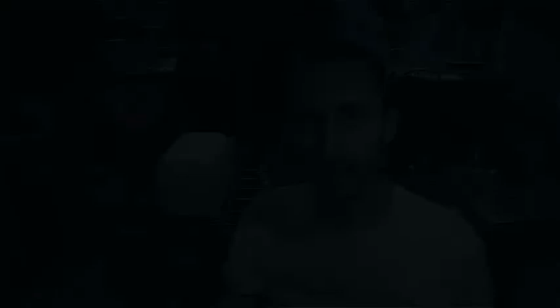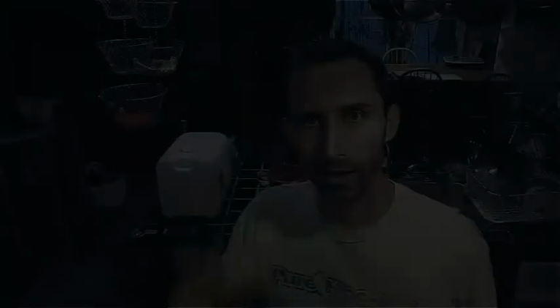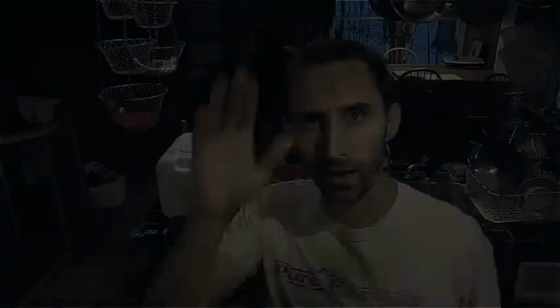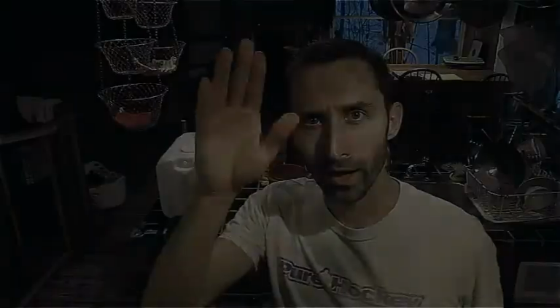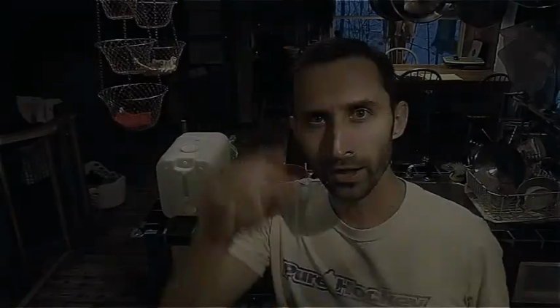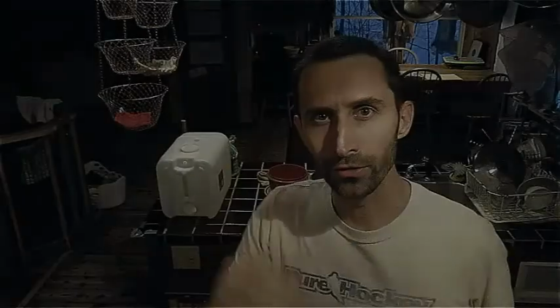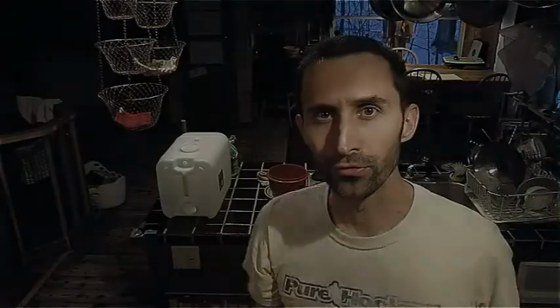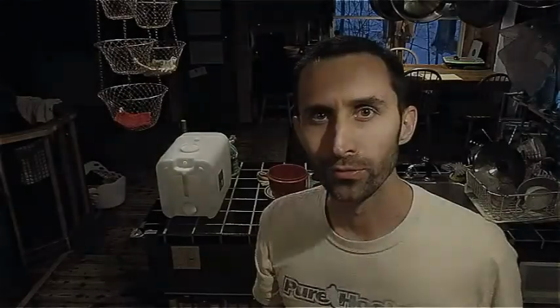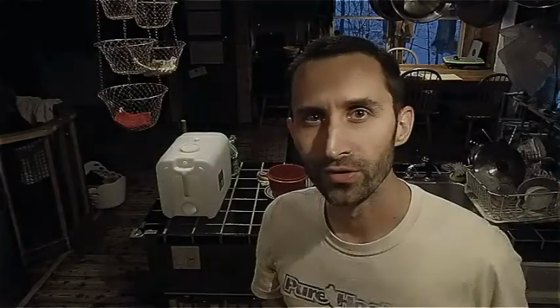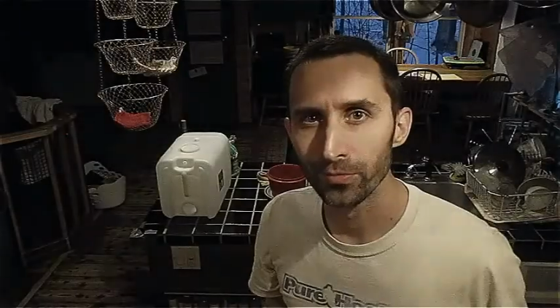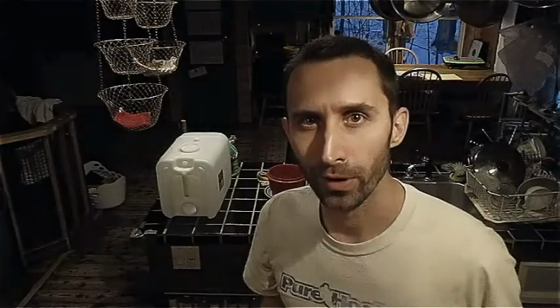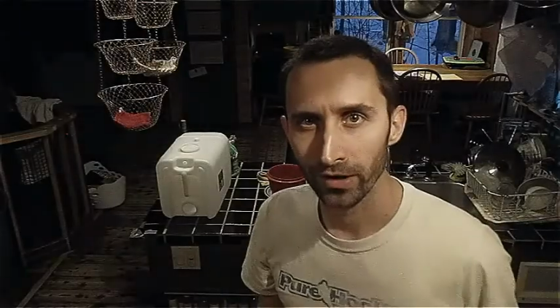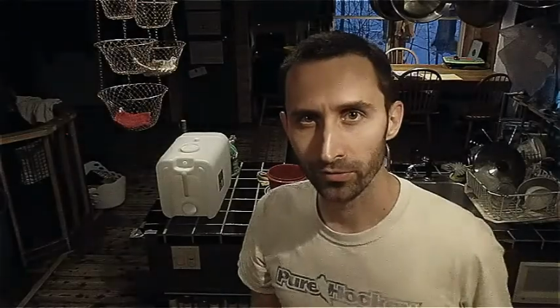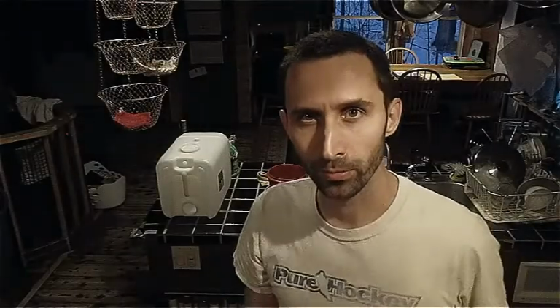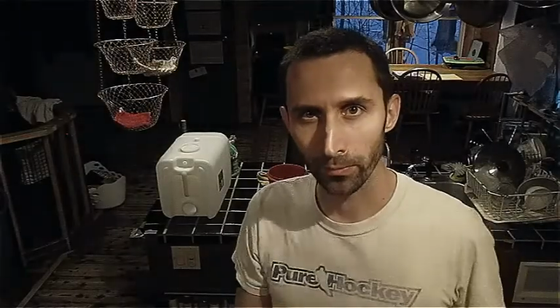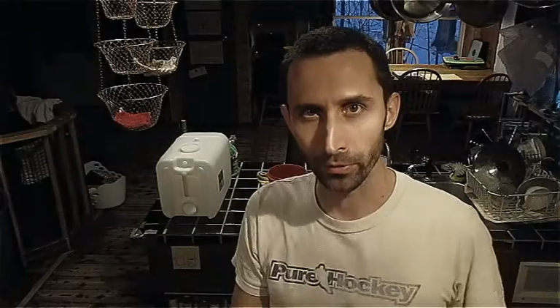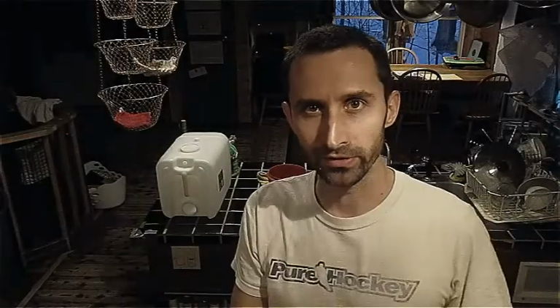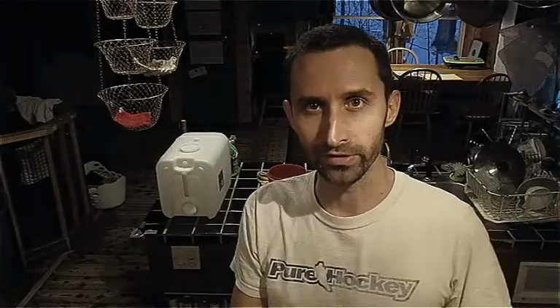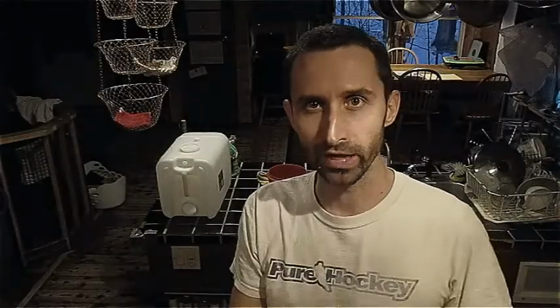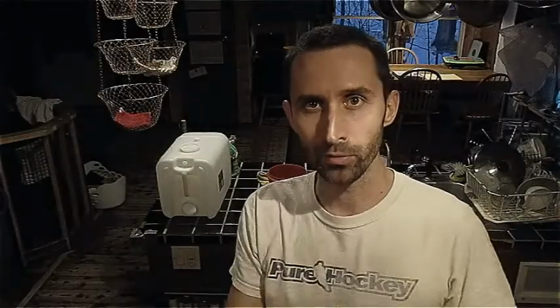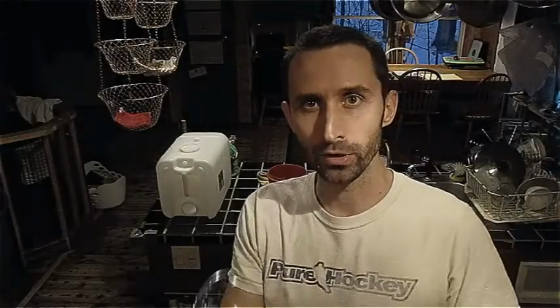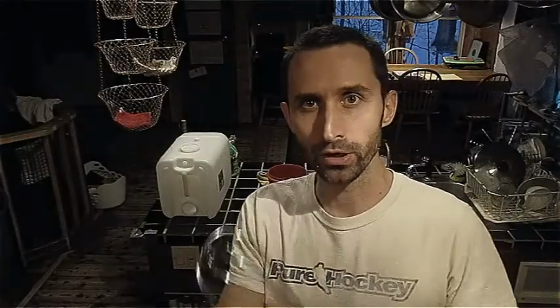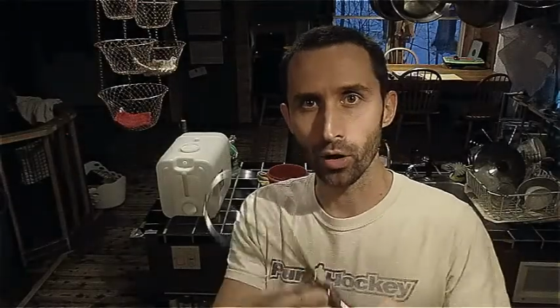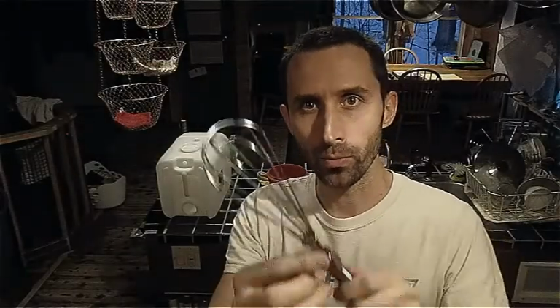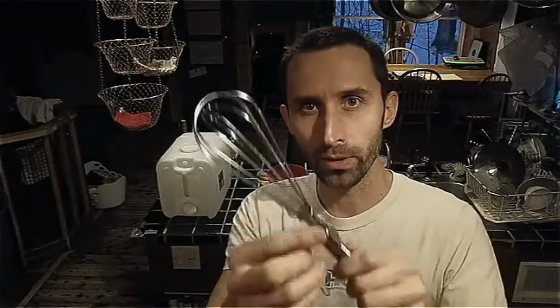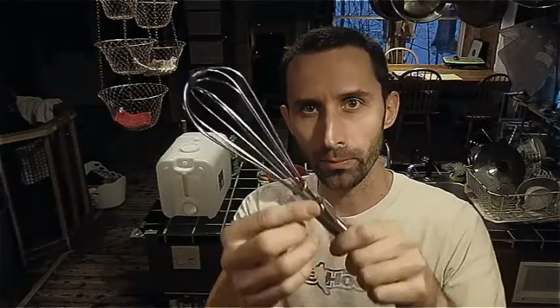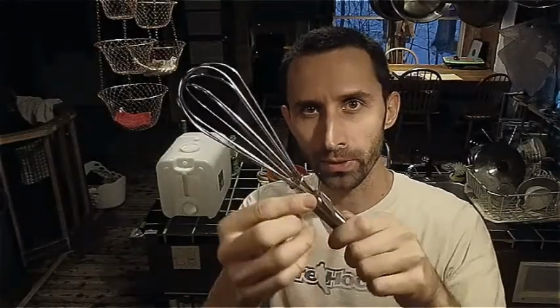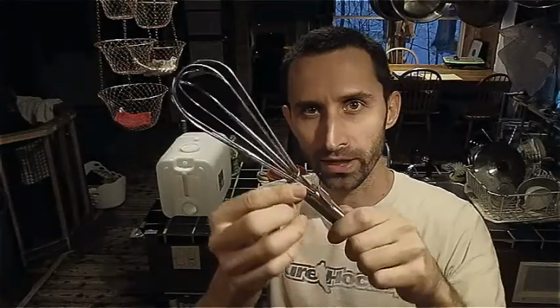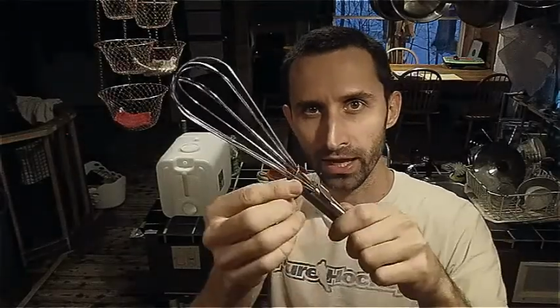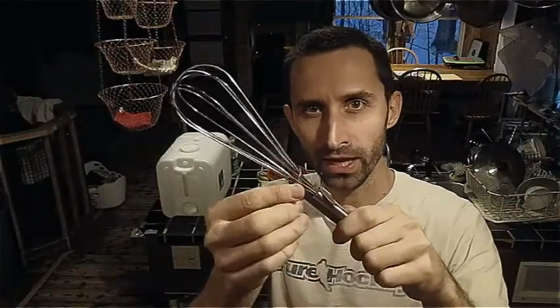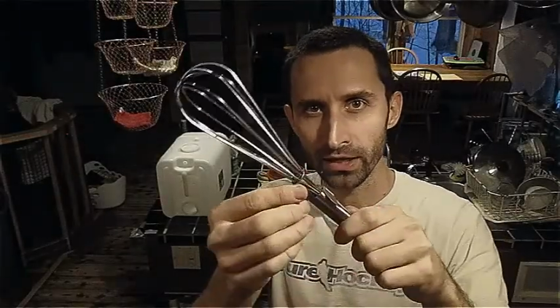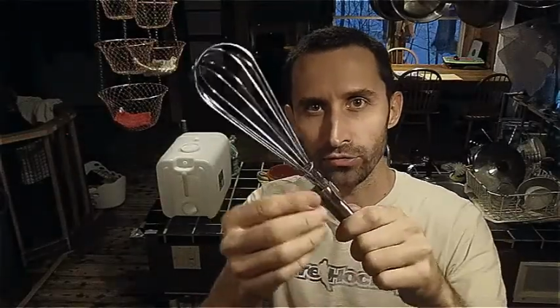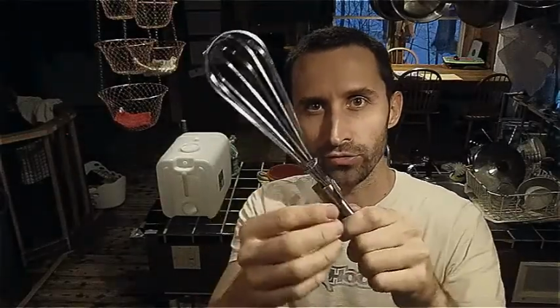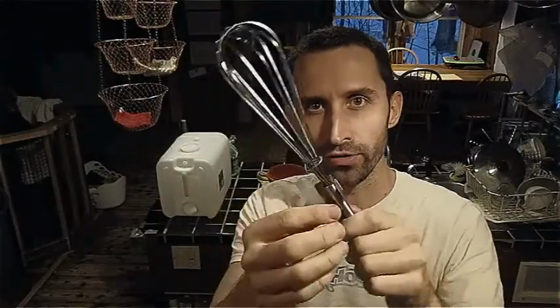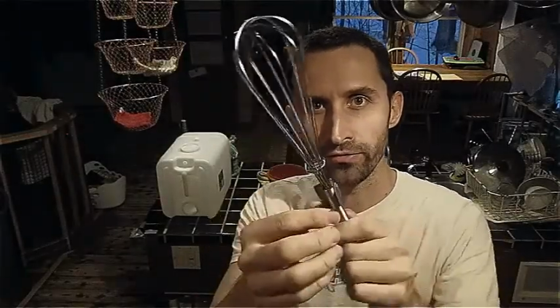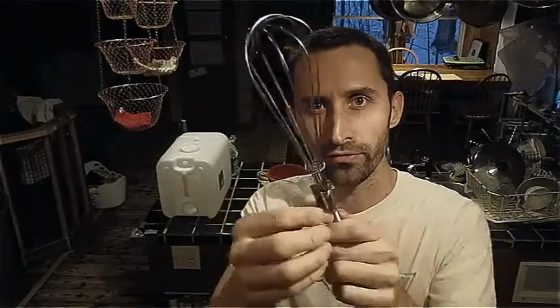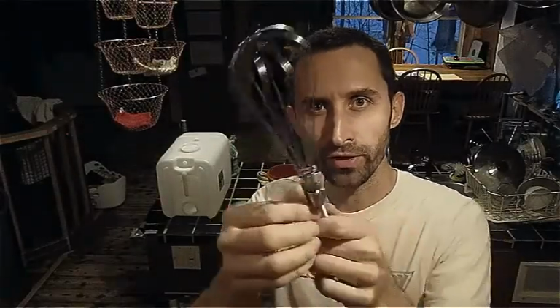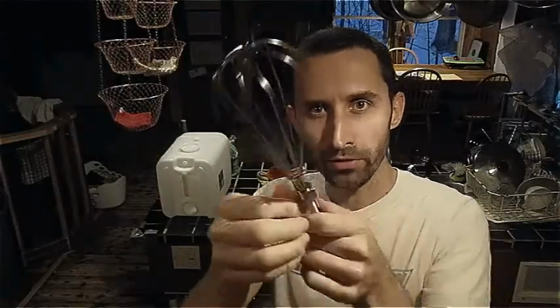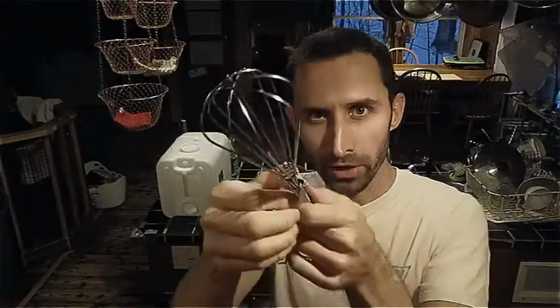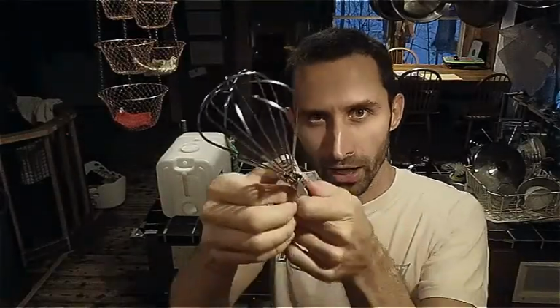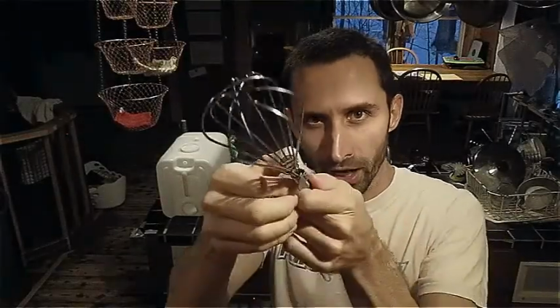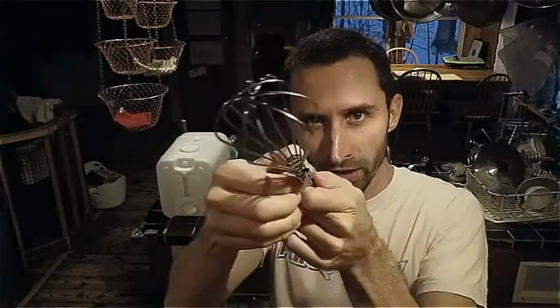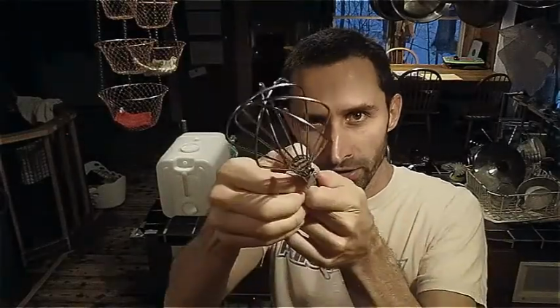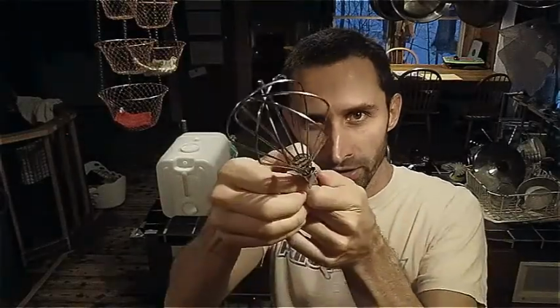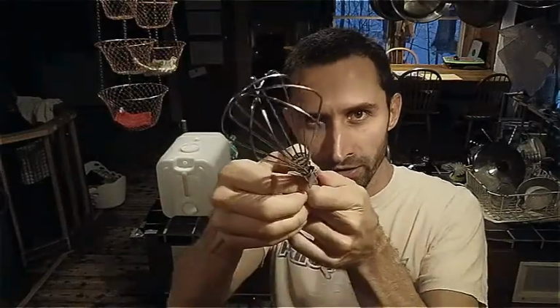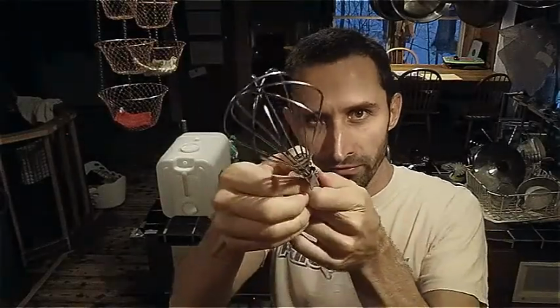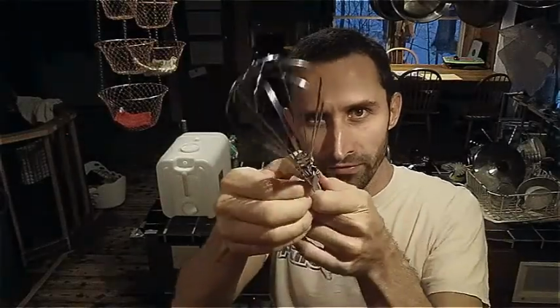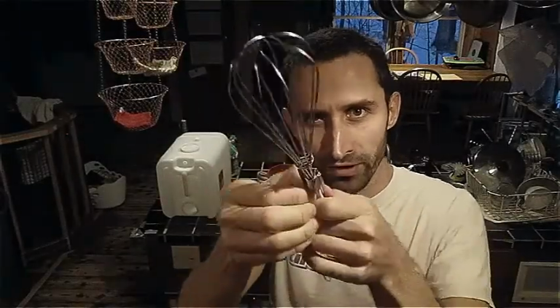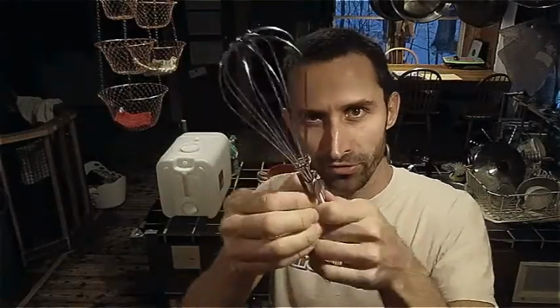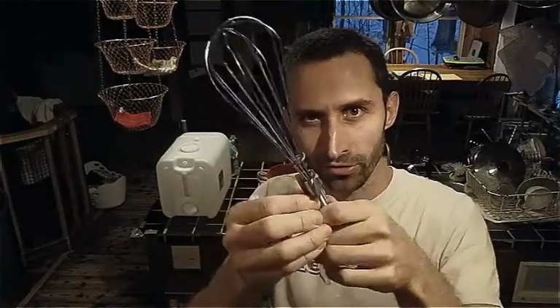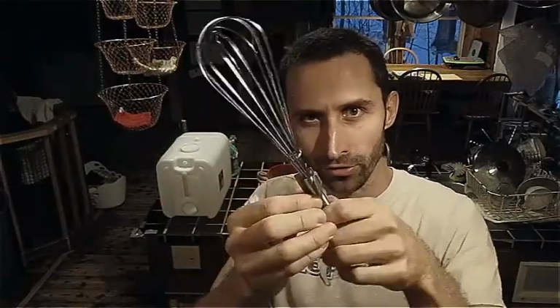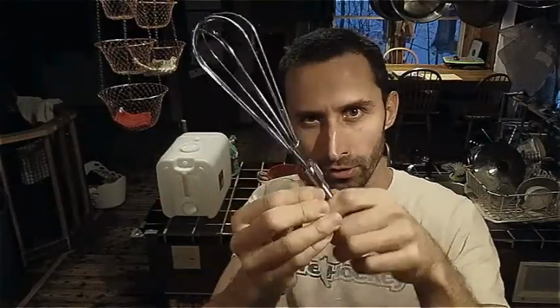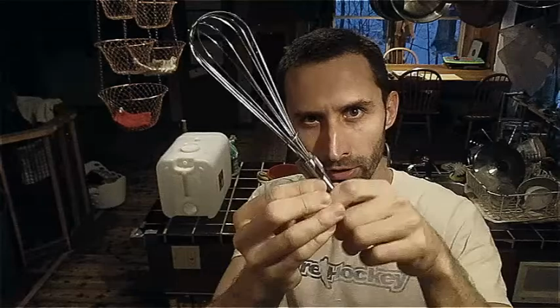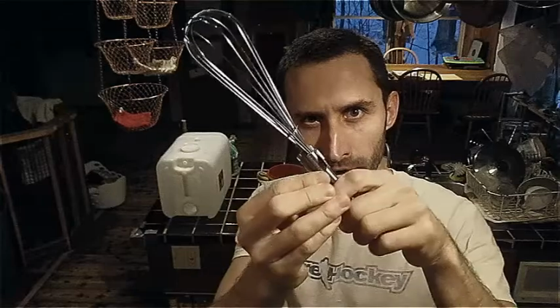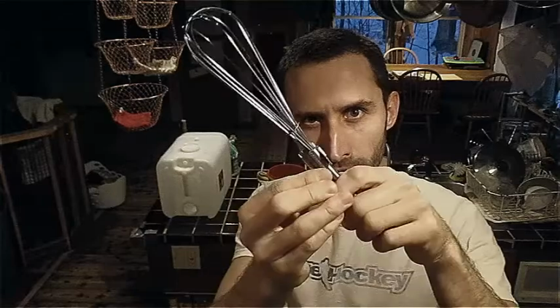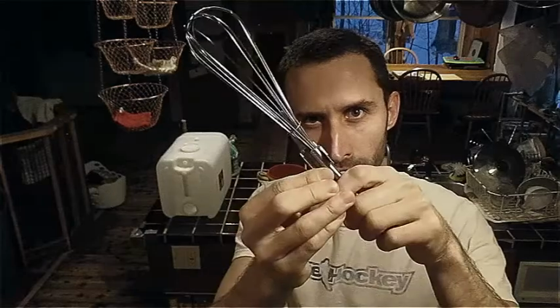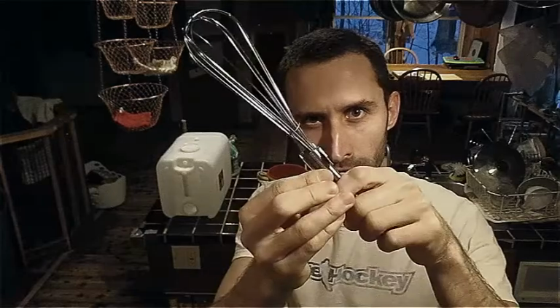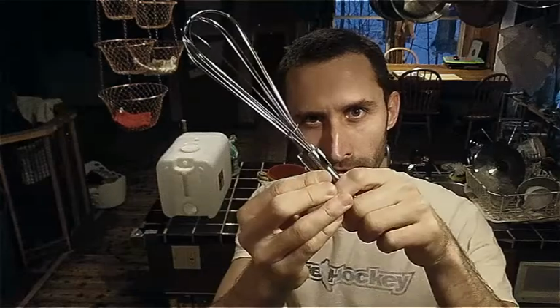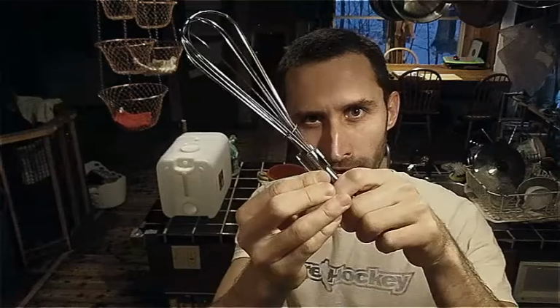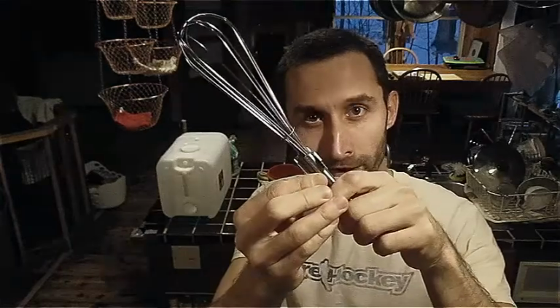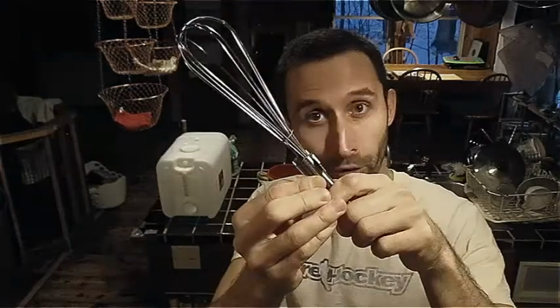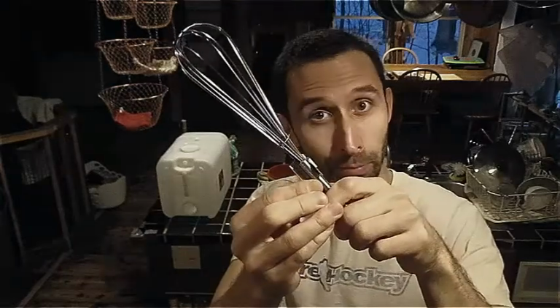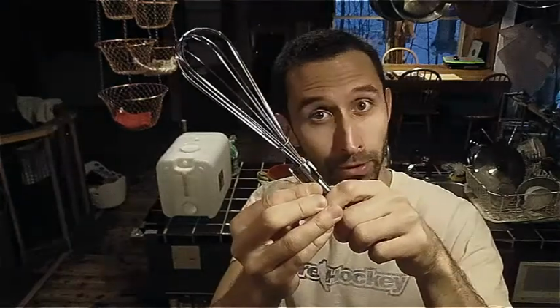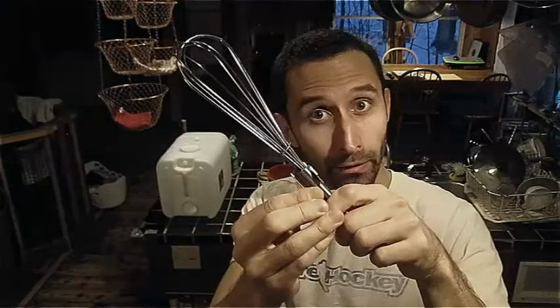Hey YouTube, this is Praxis Prepper, and today we're going to open up a can using a very unconventional can opener.